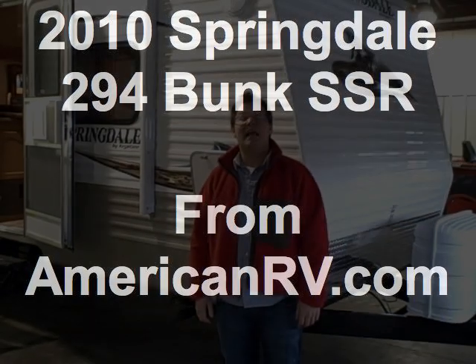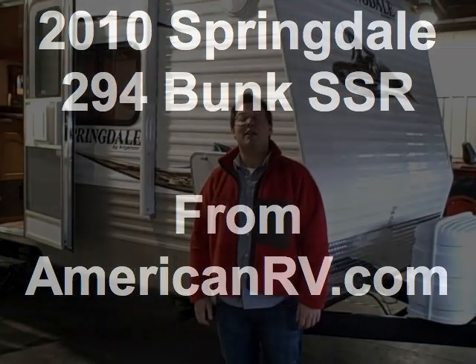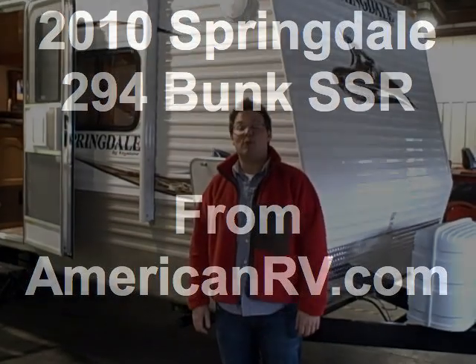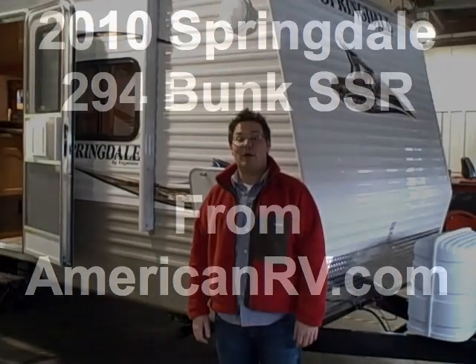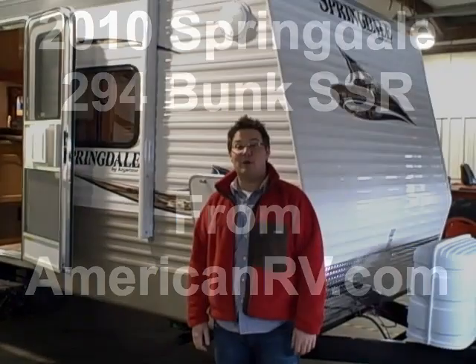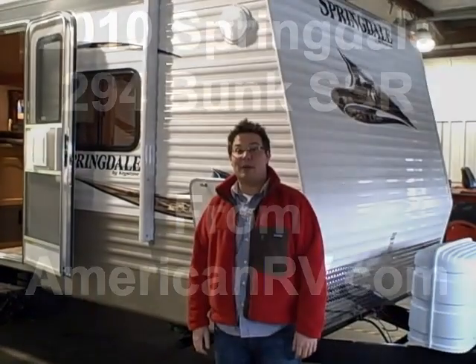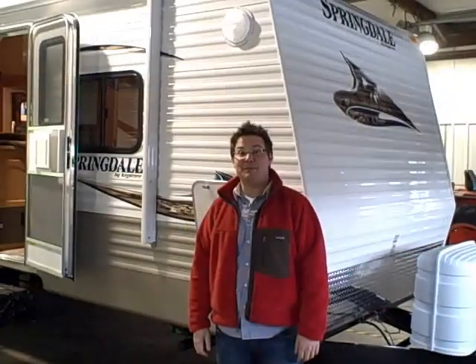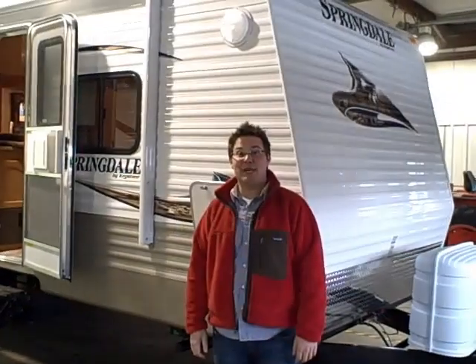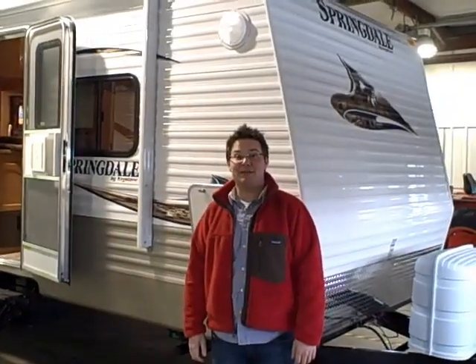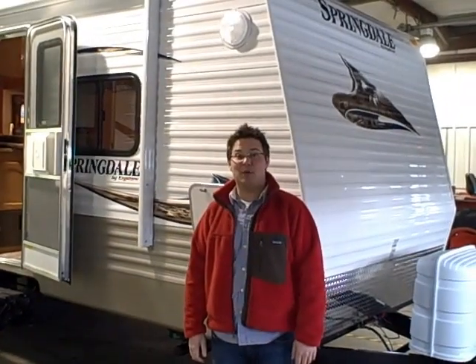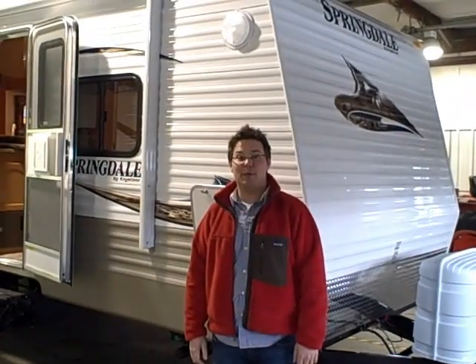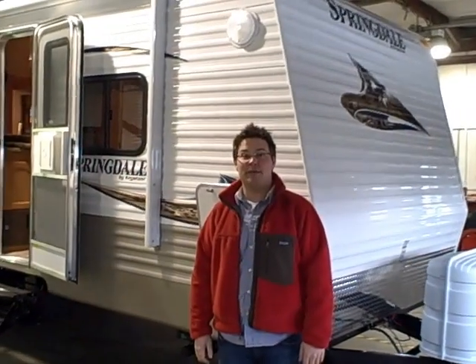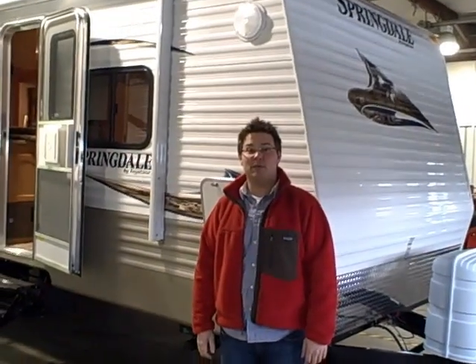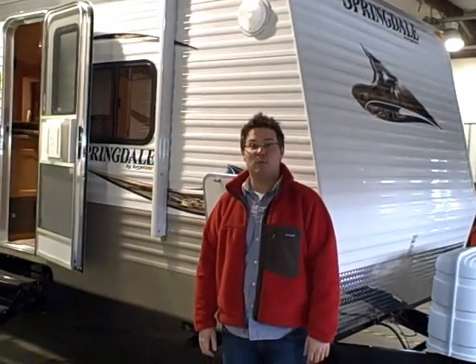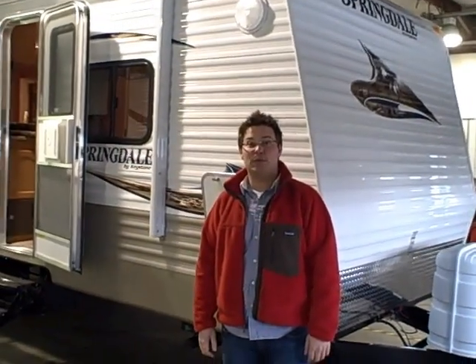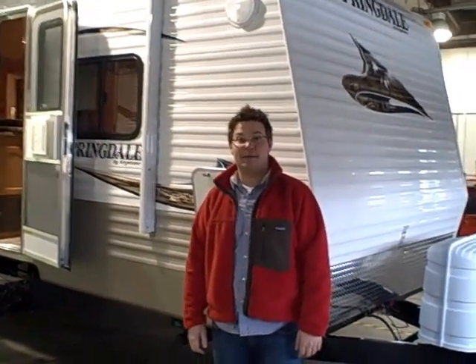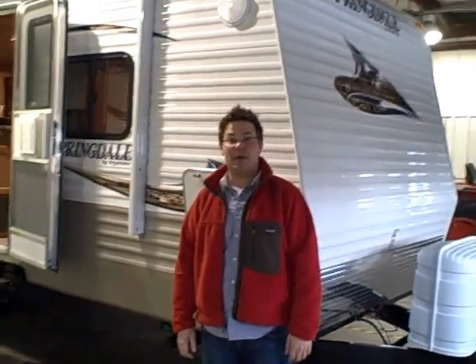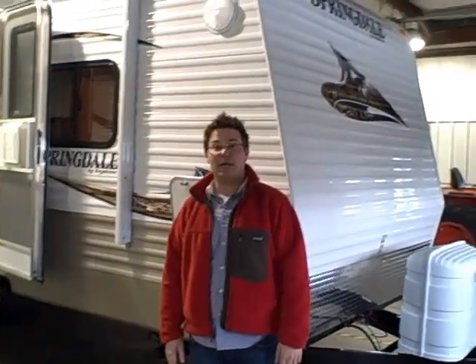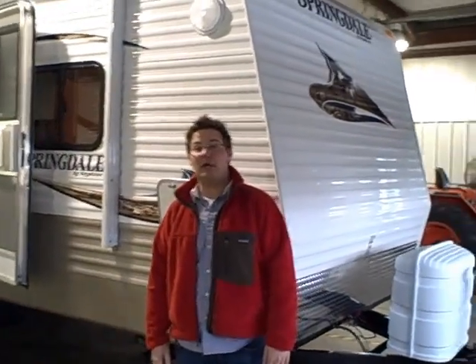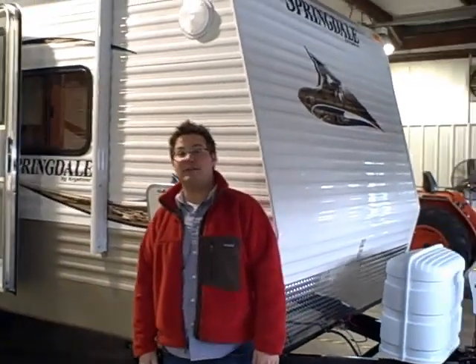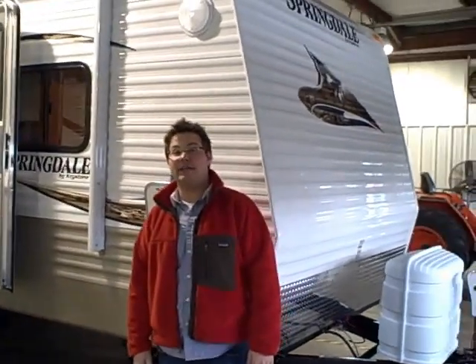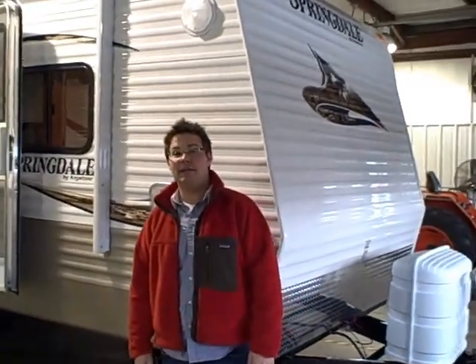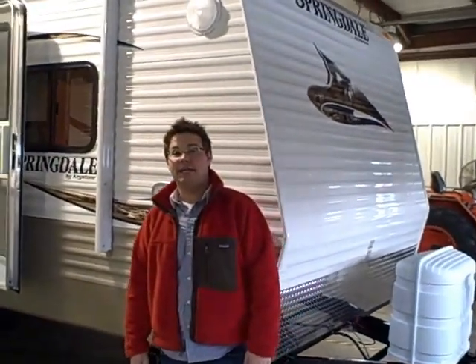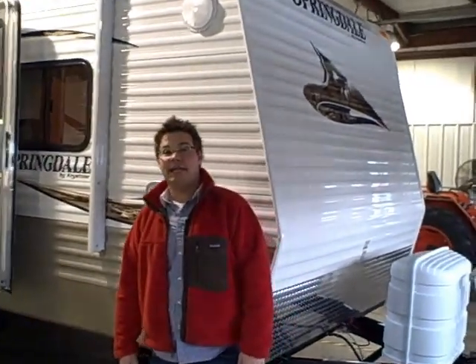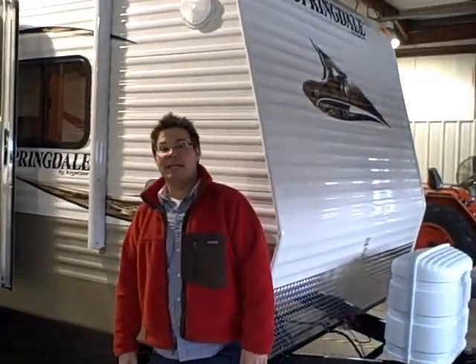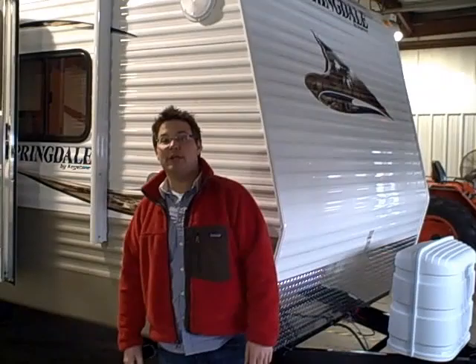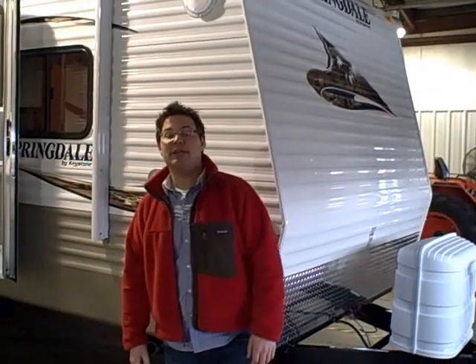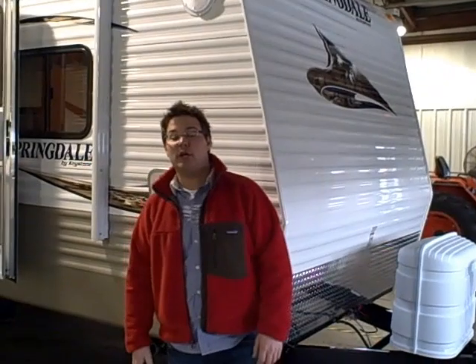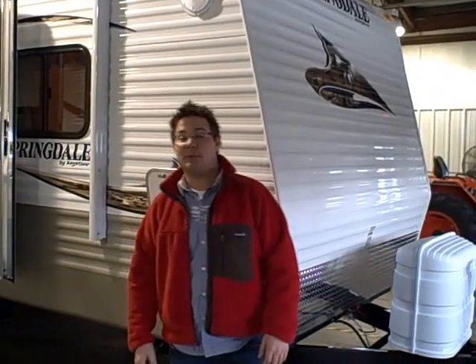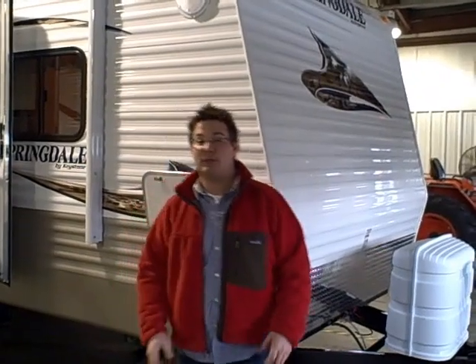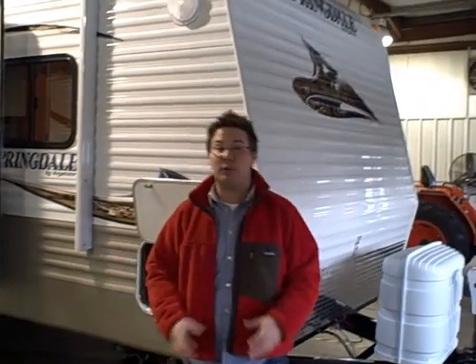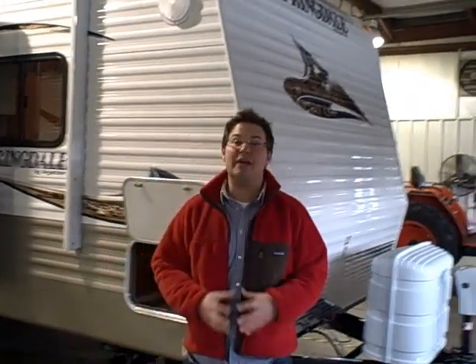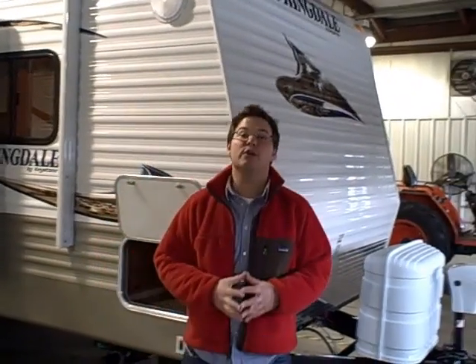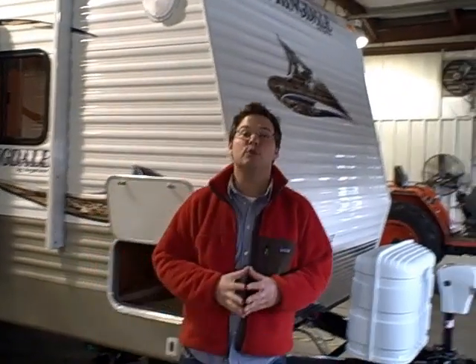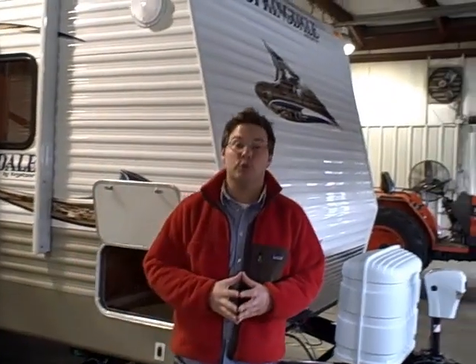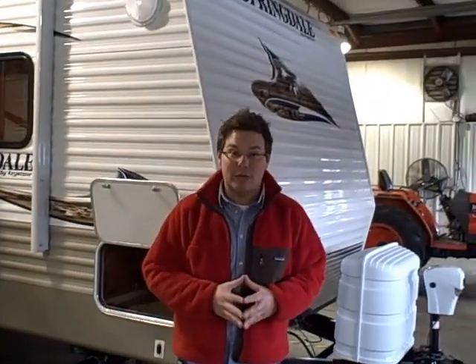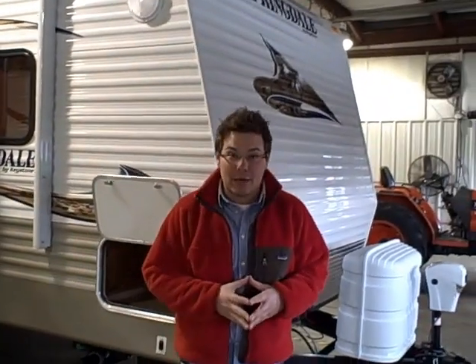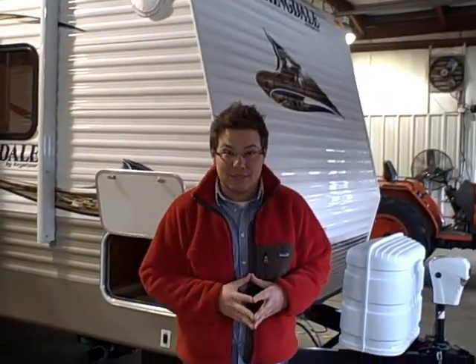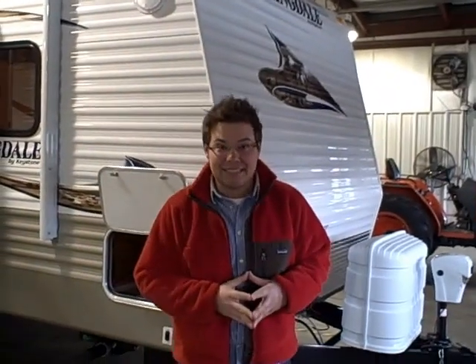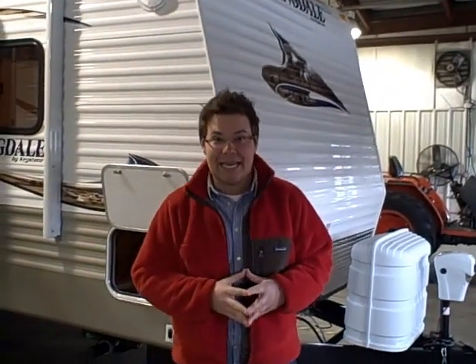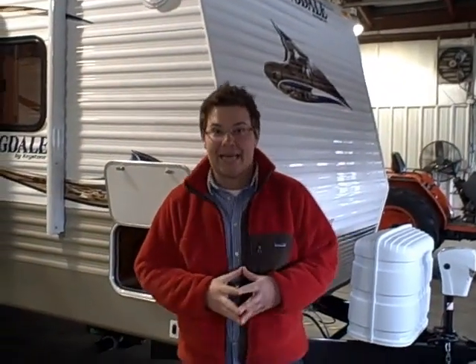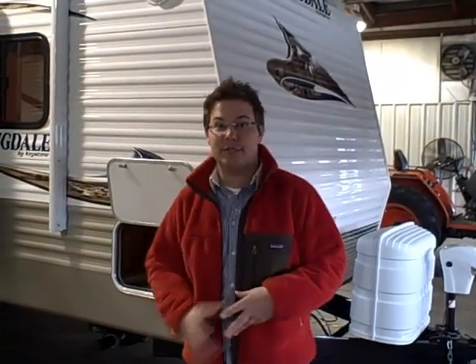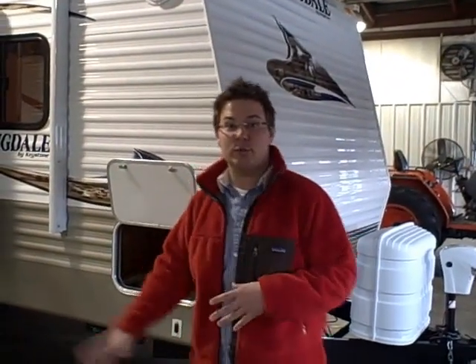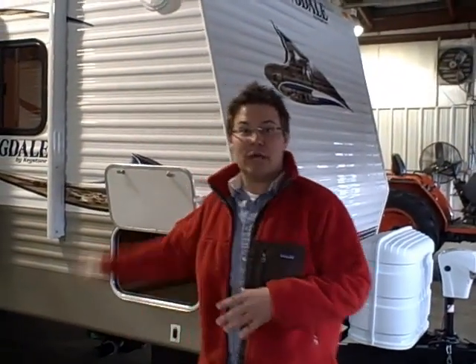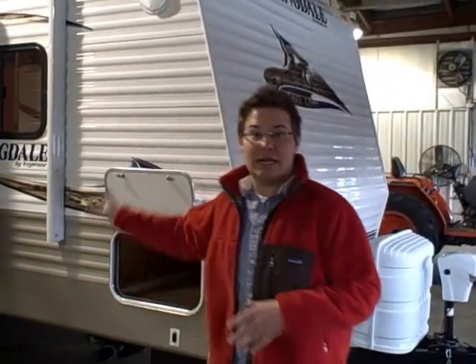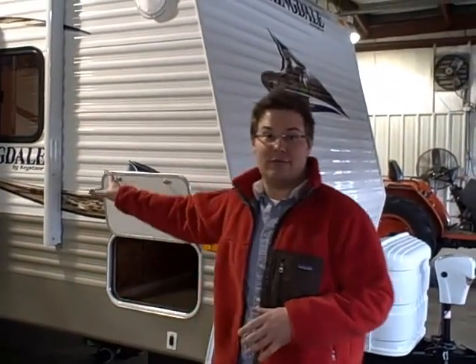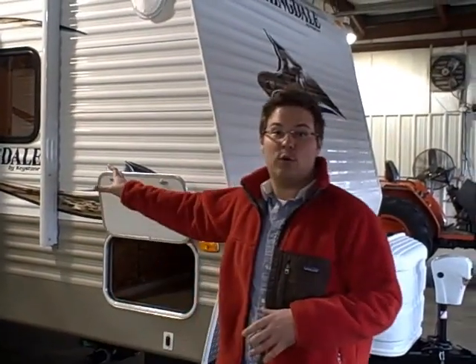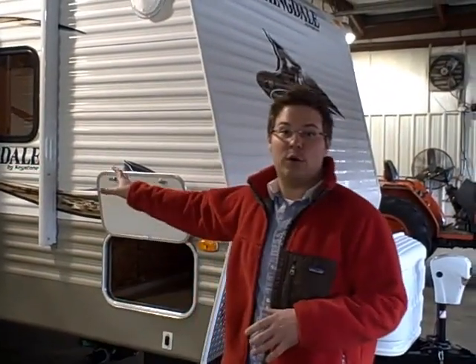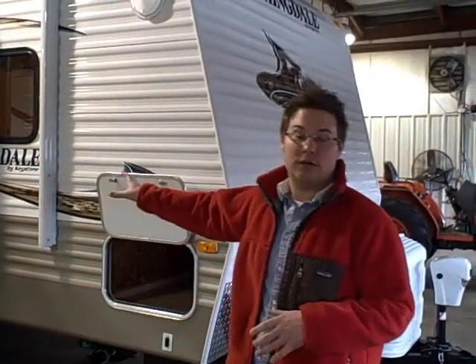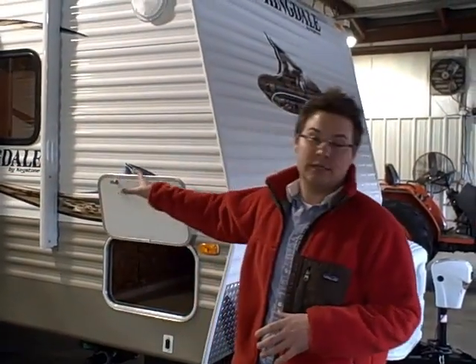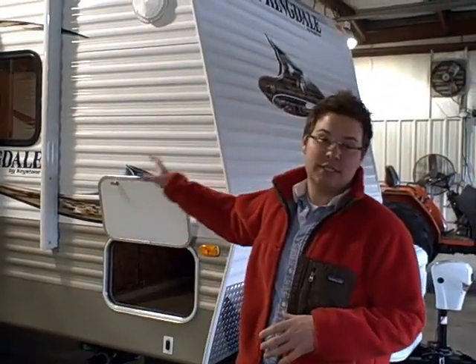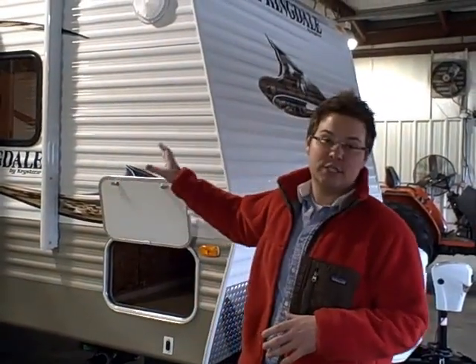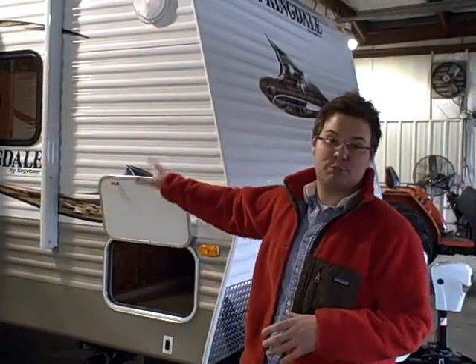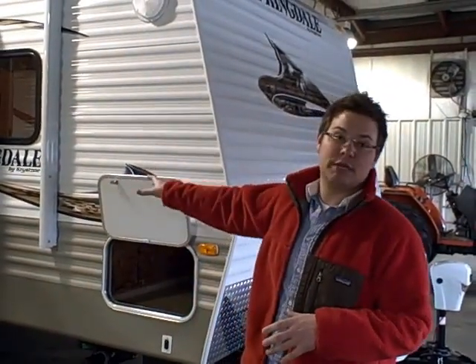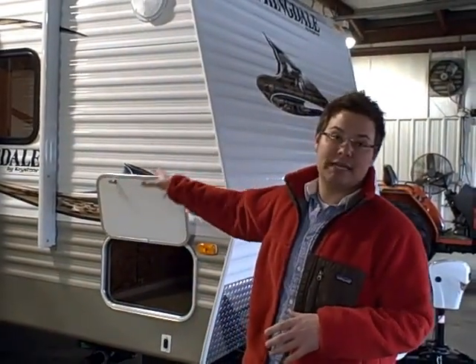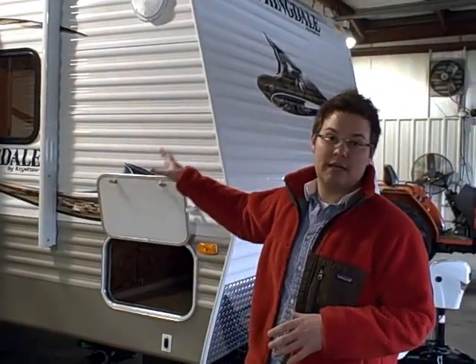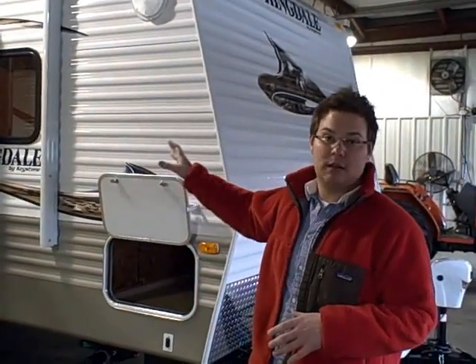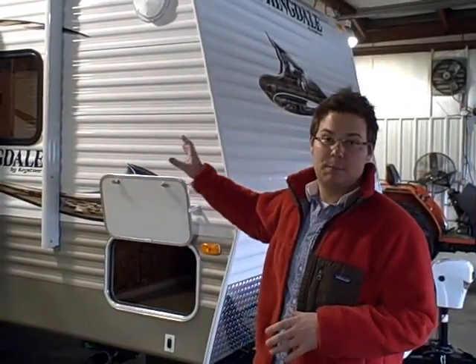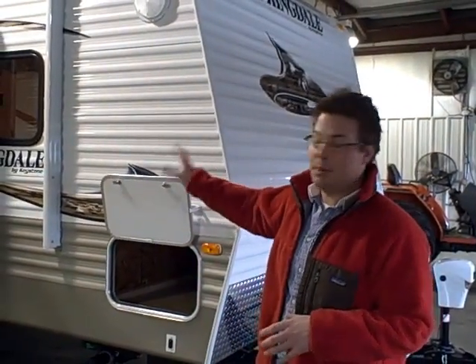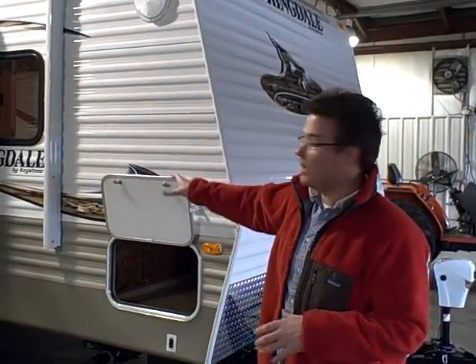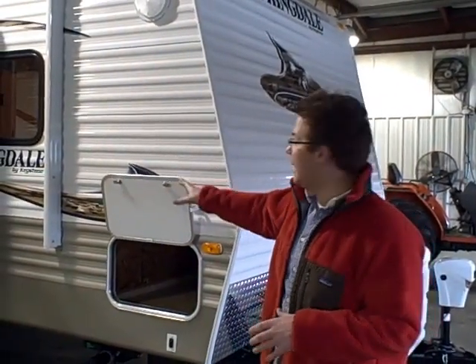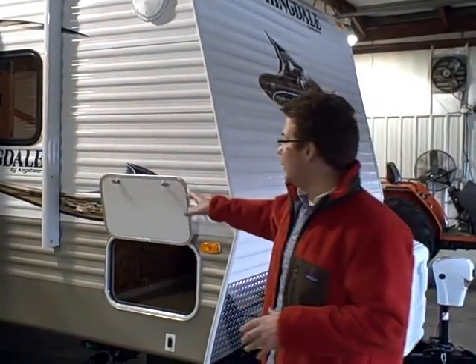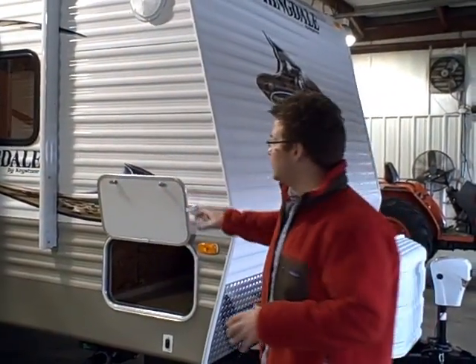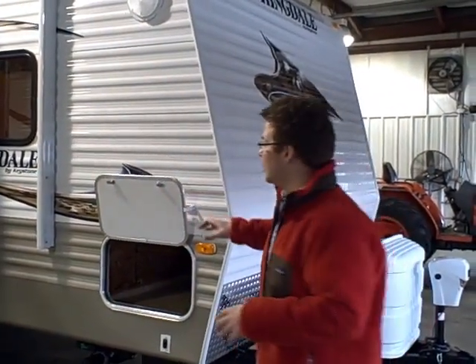Hello and welcome. I'm John Corbman with American RV, here today to talk about the brand new 2010 294 Springdale Bunkhouse.